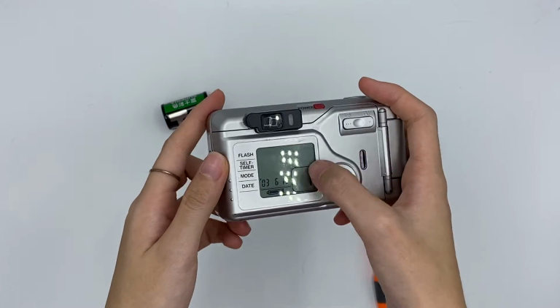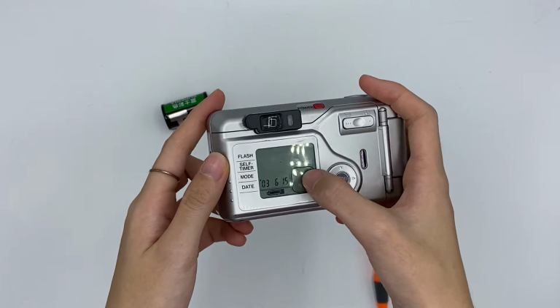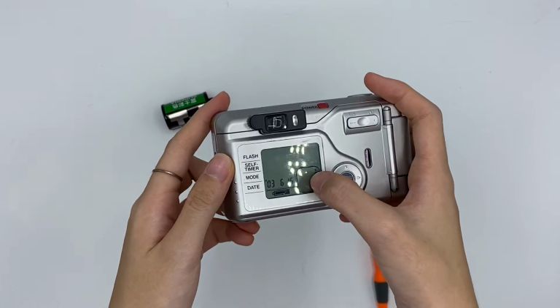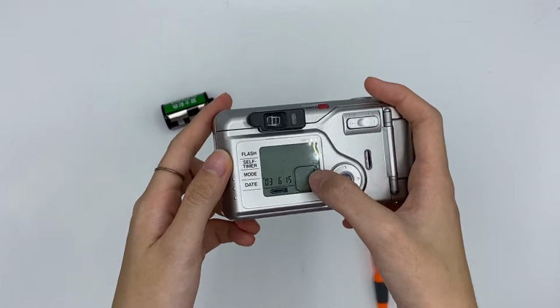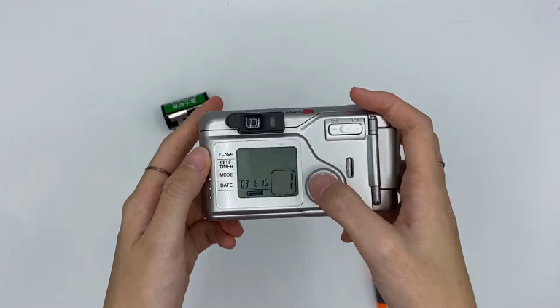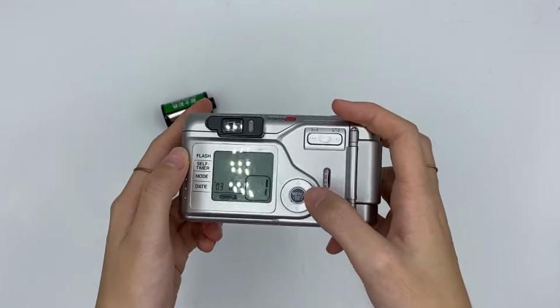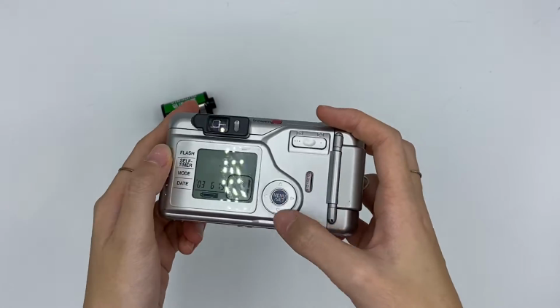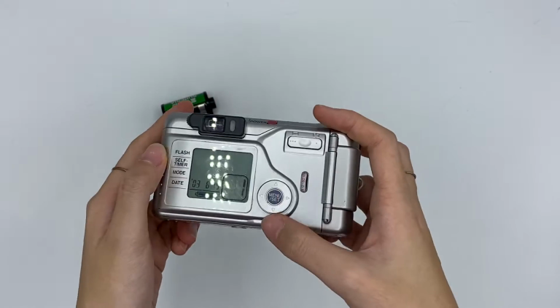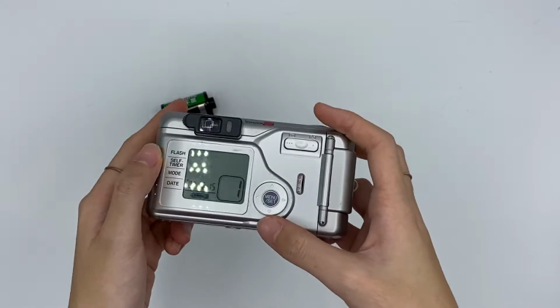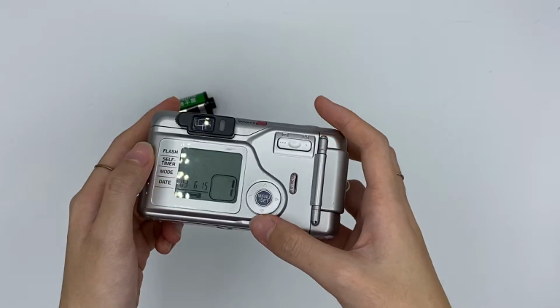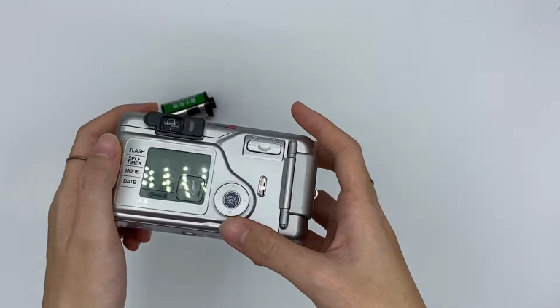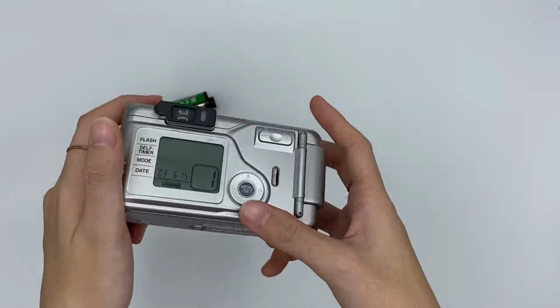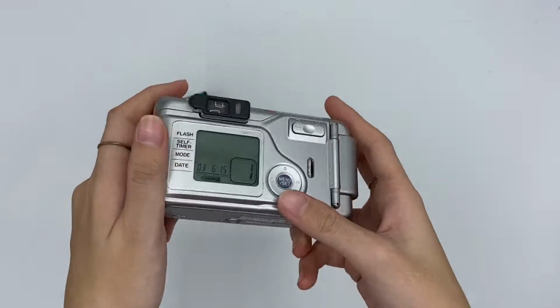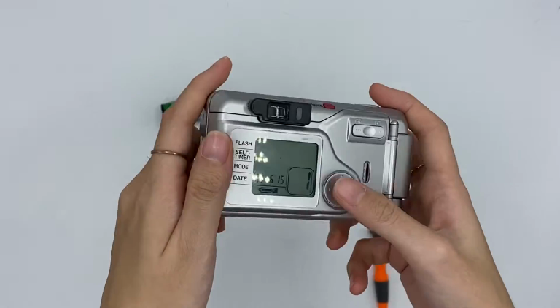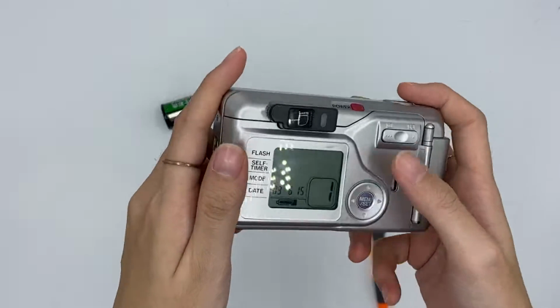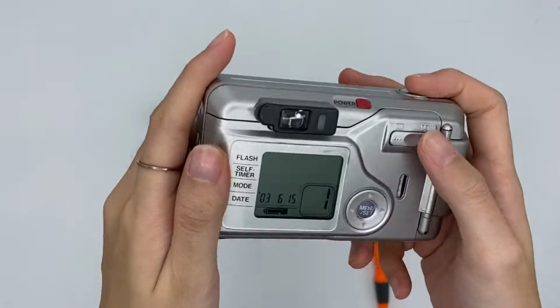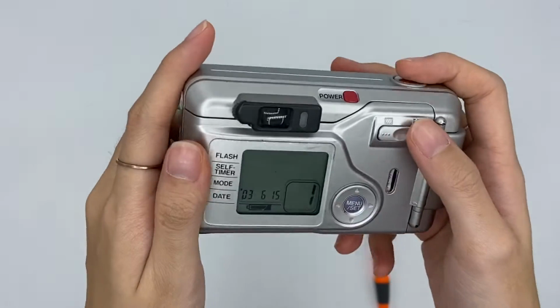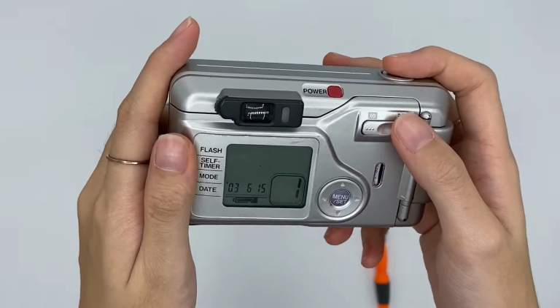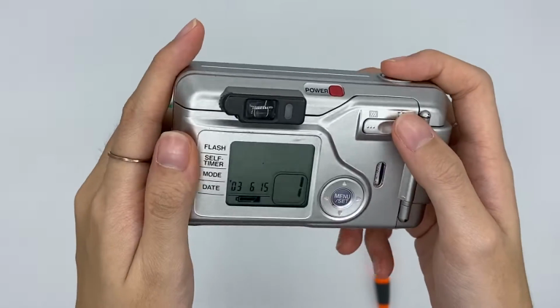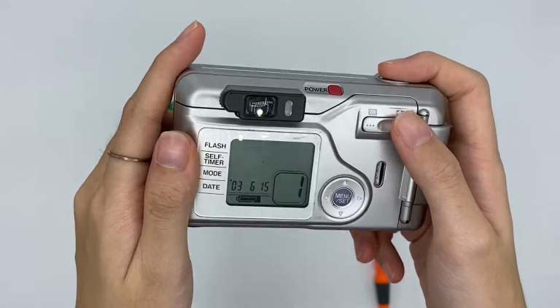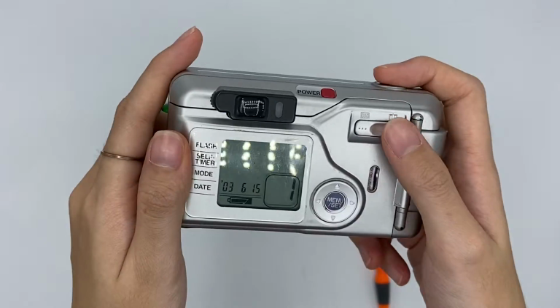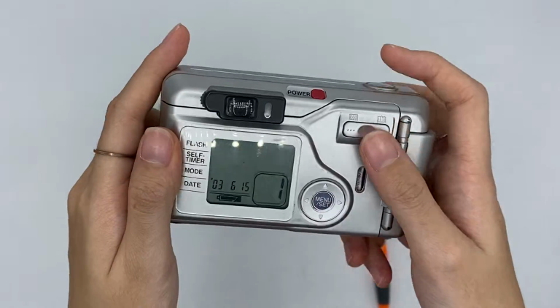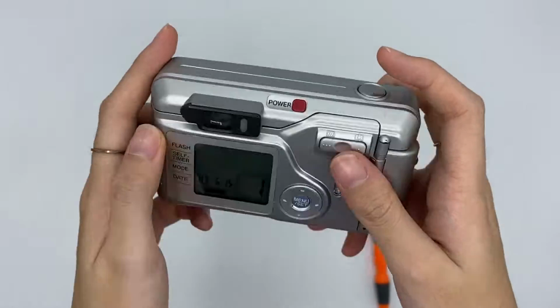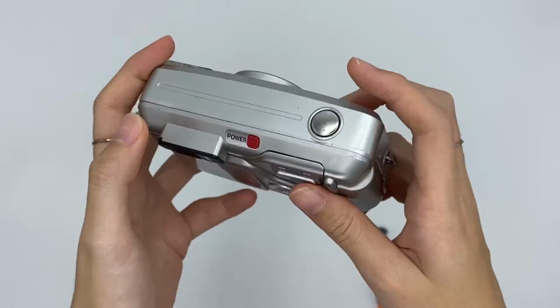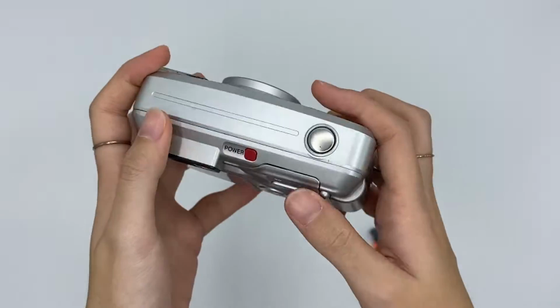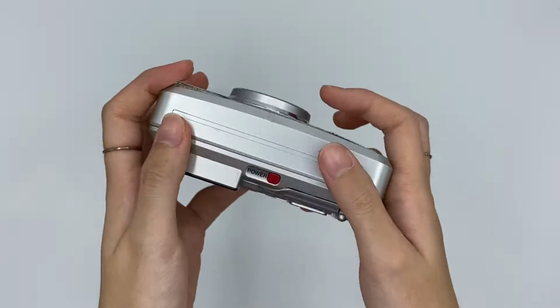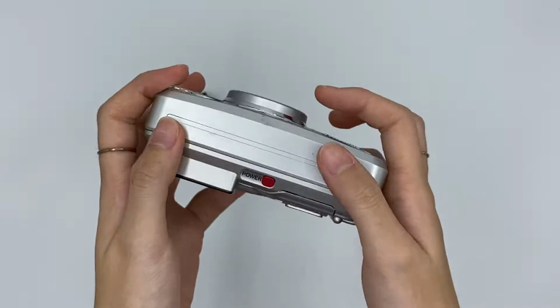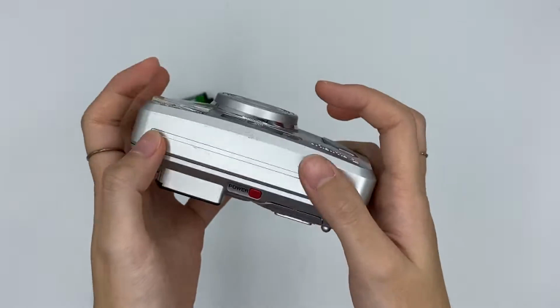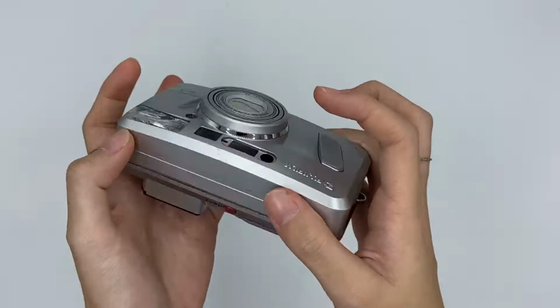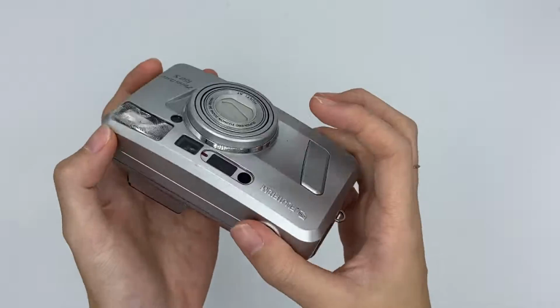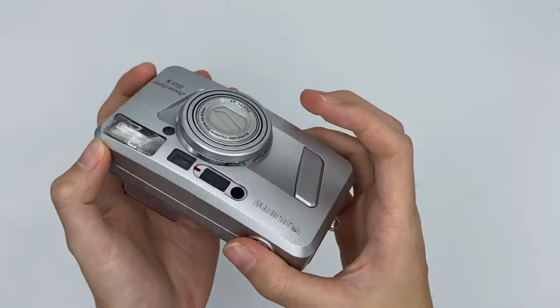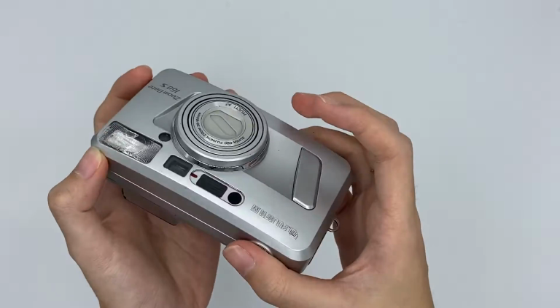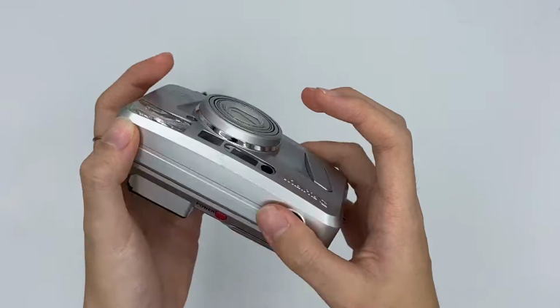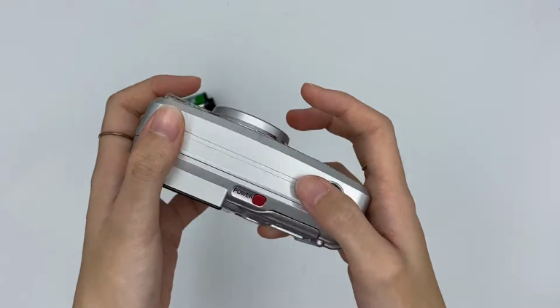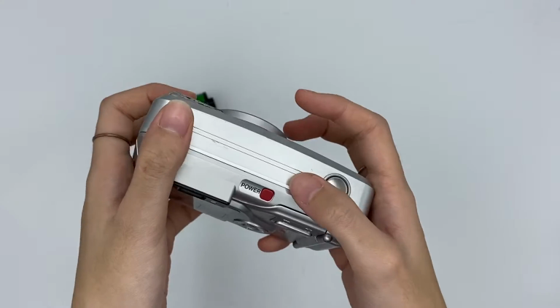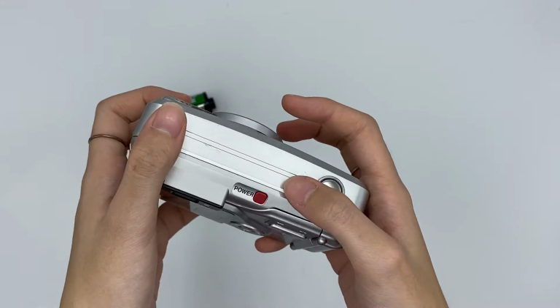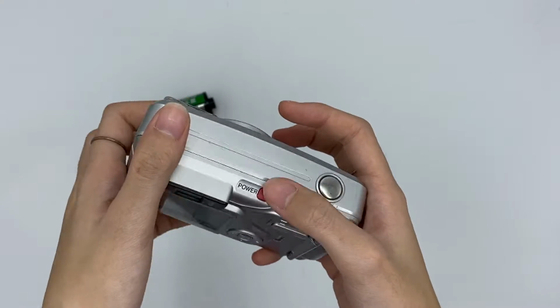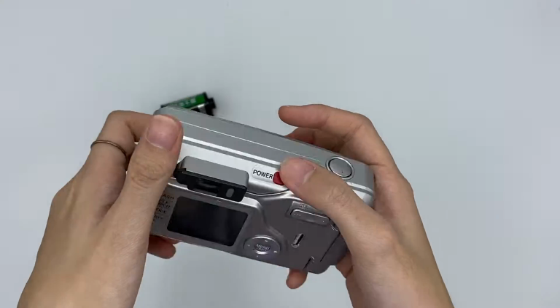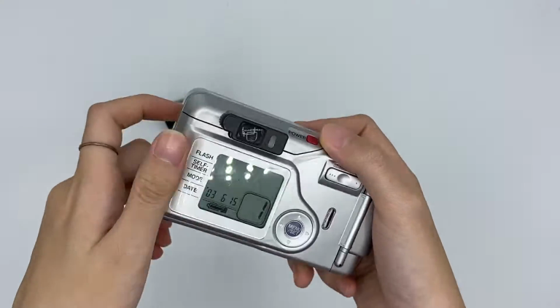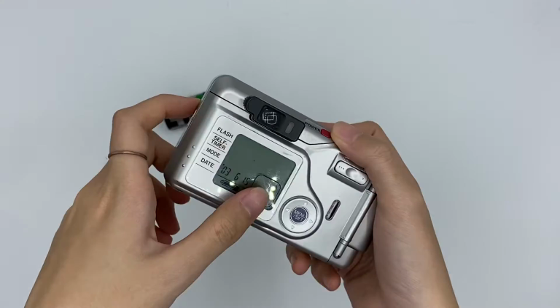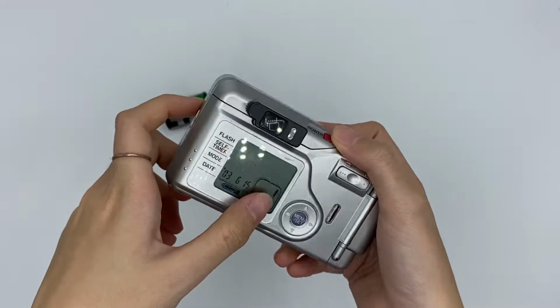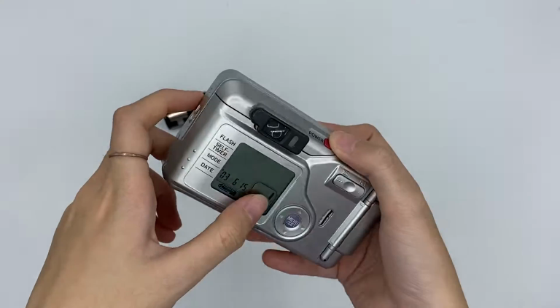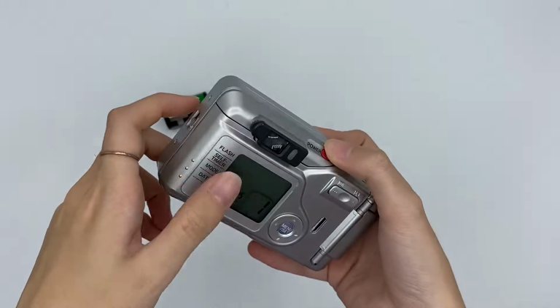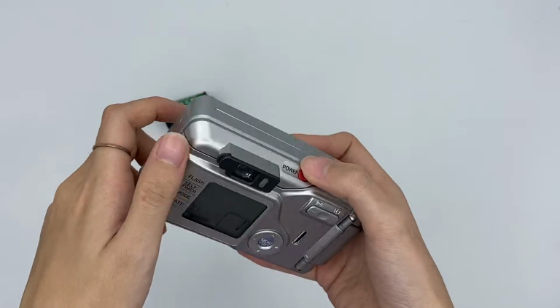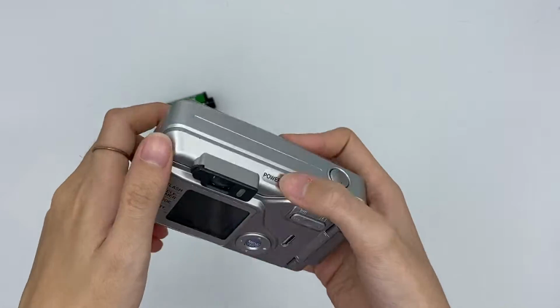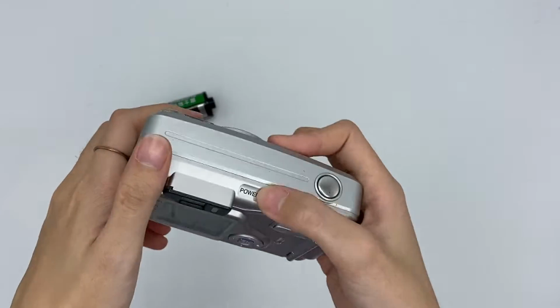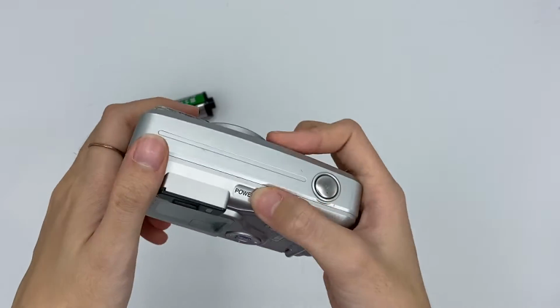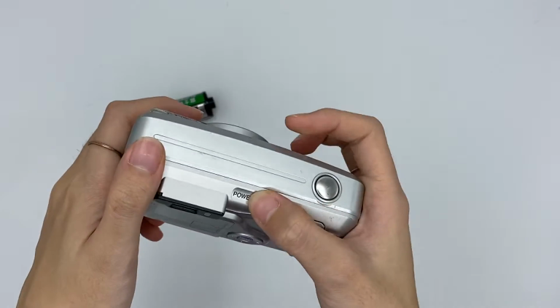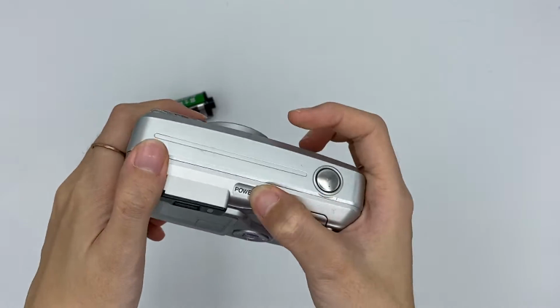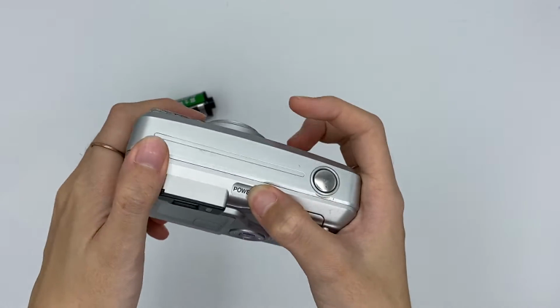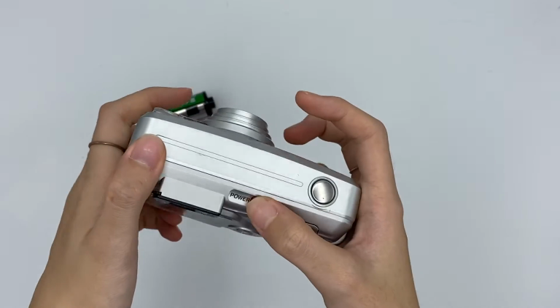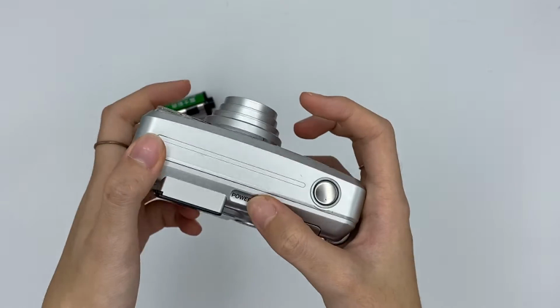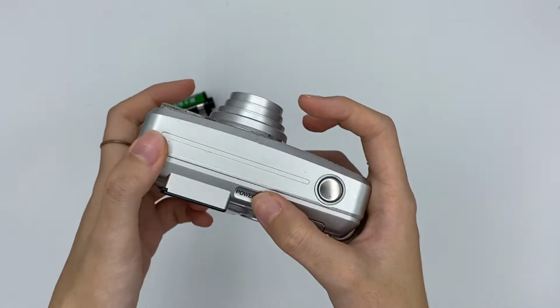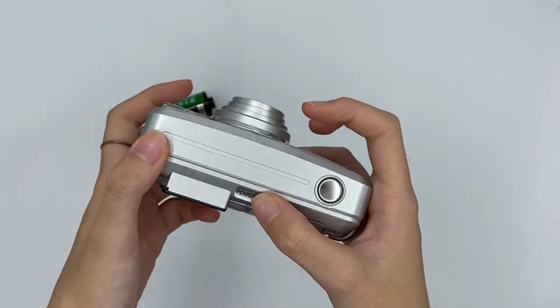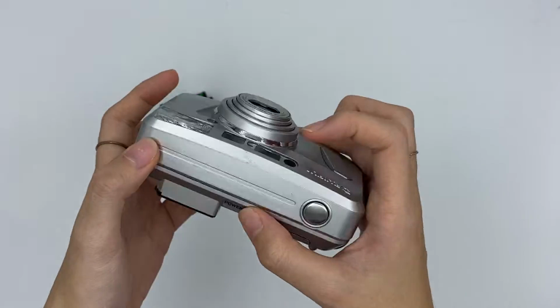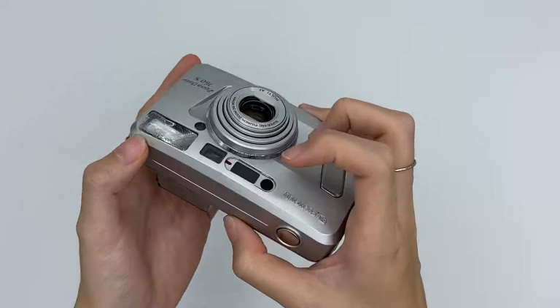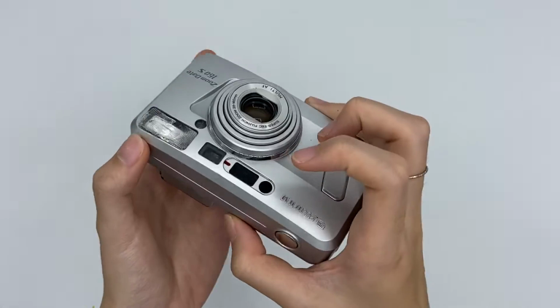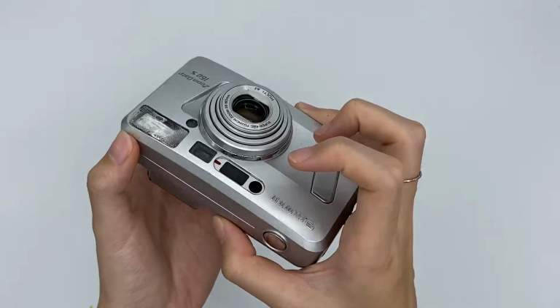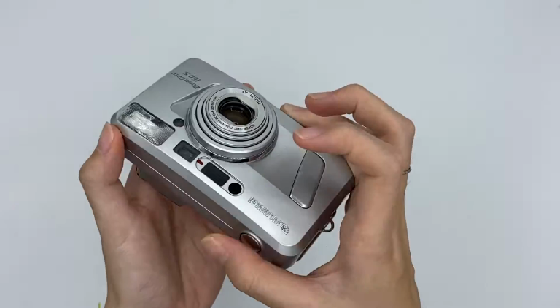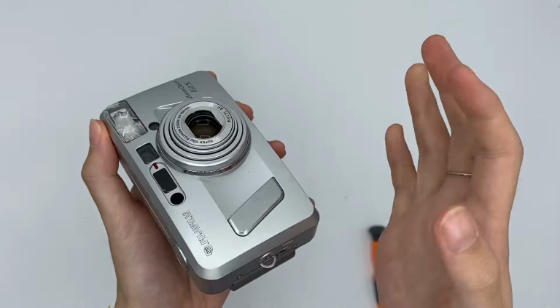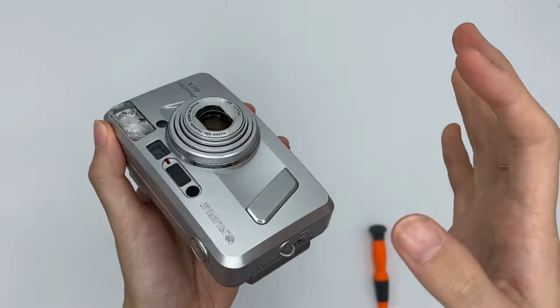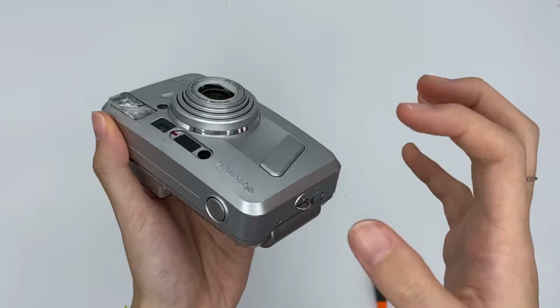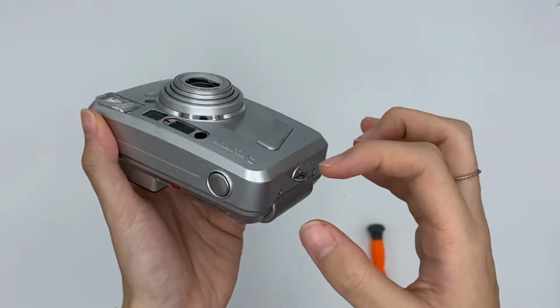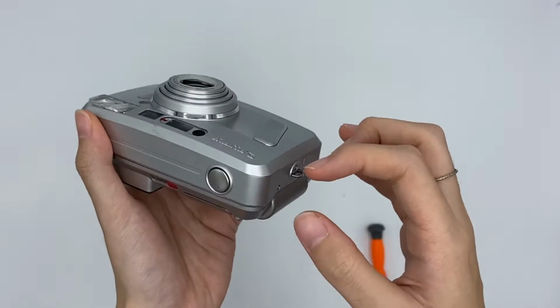This one is the film count. Every time after you press one time it will increase. You can find the color indicator here.